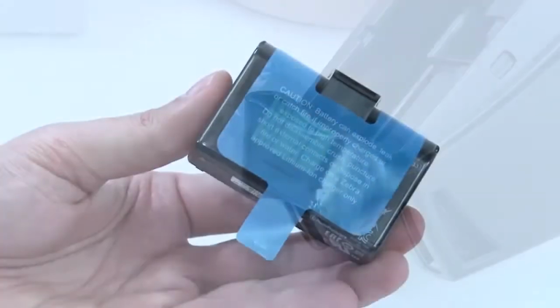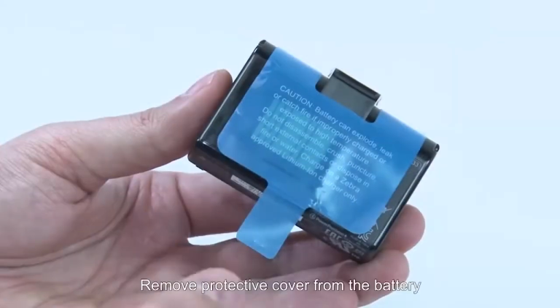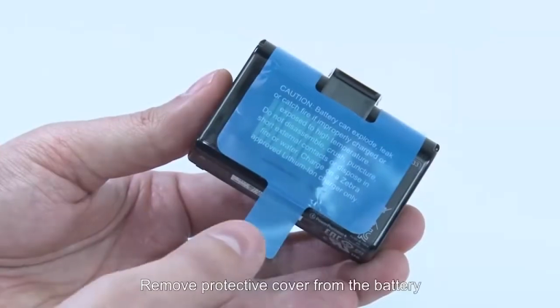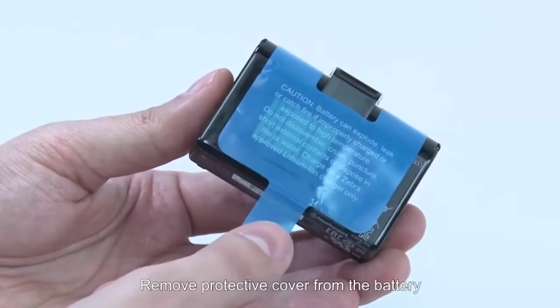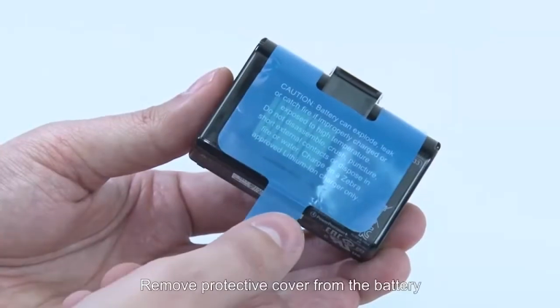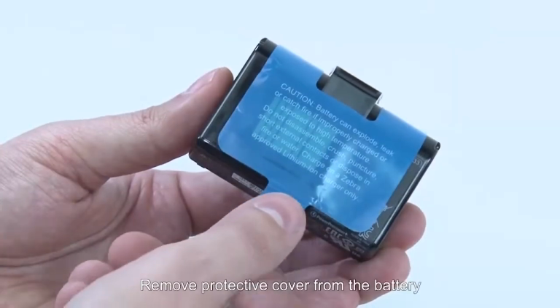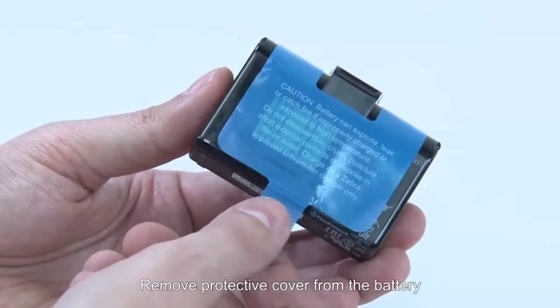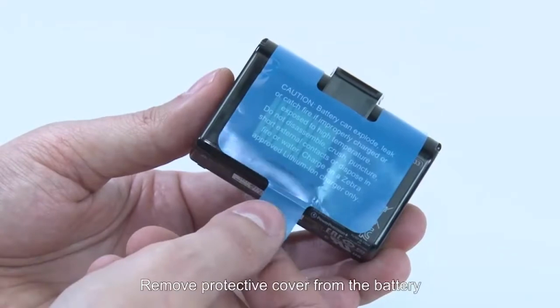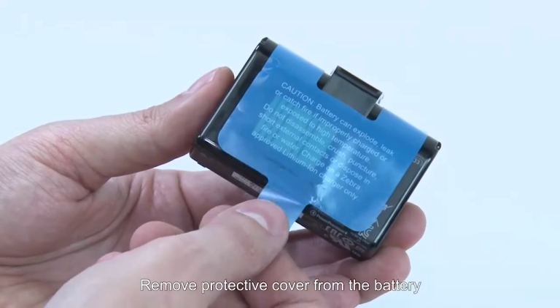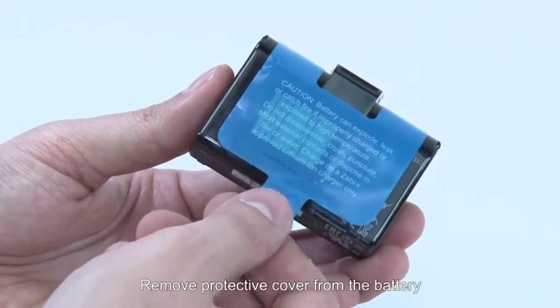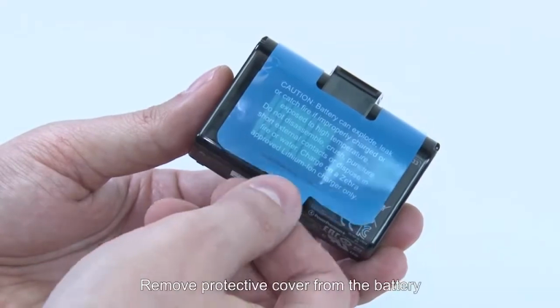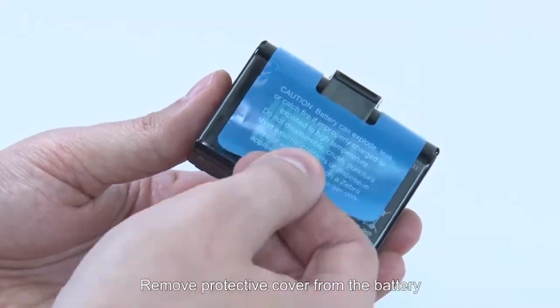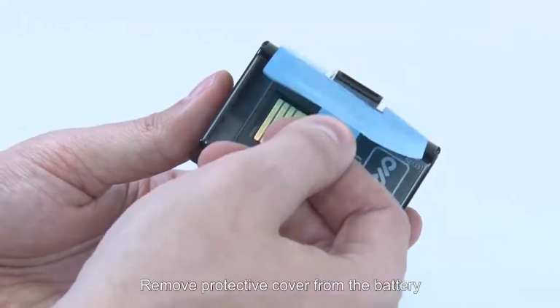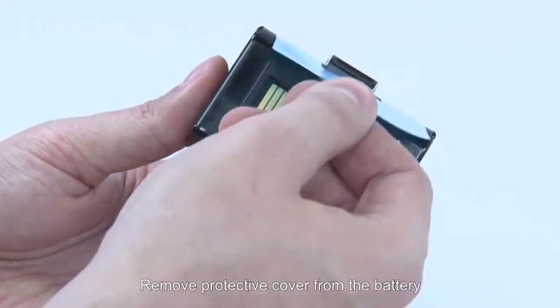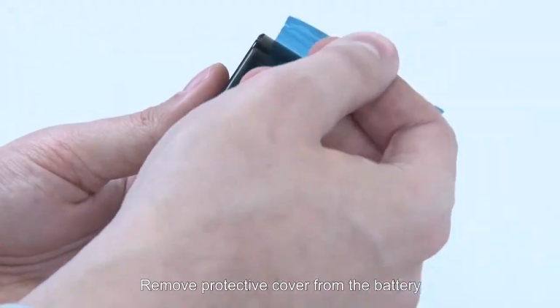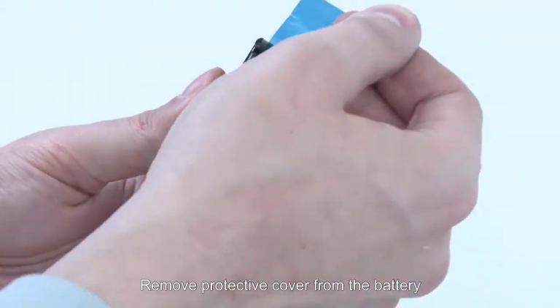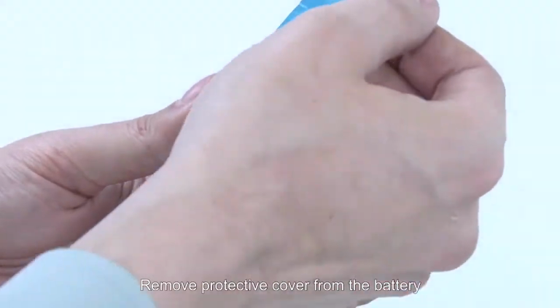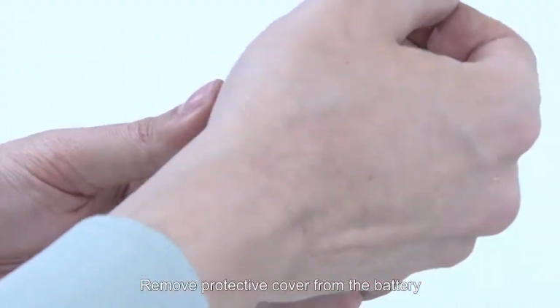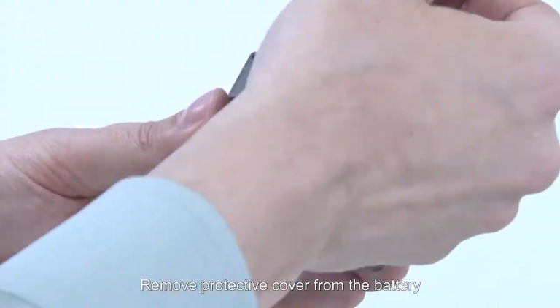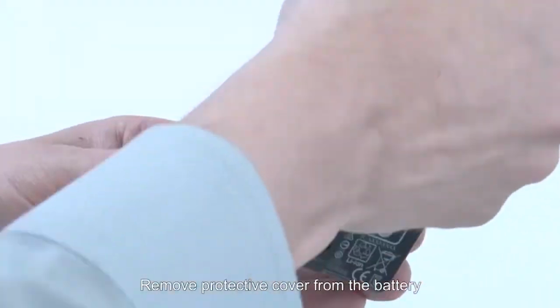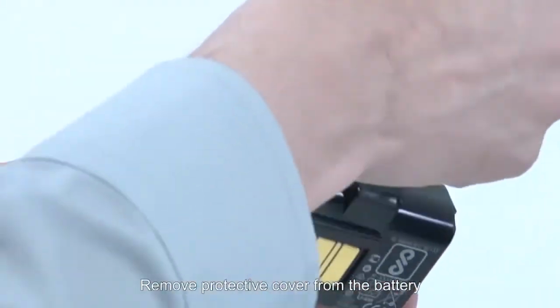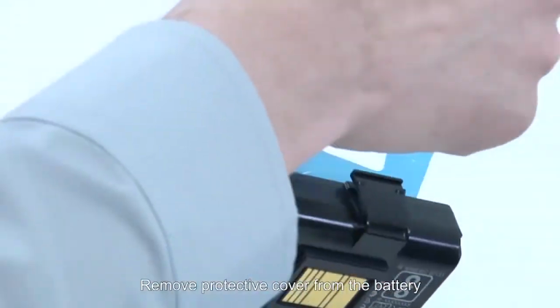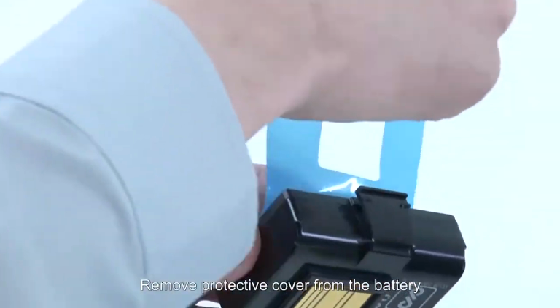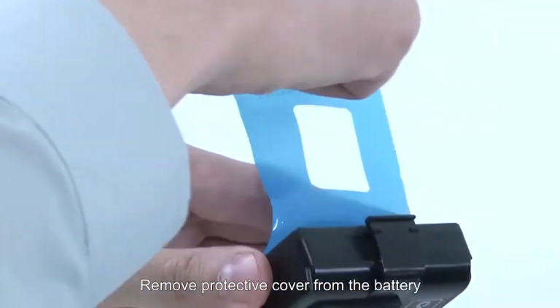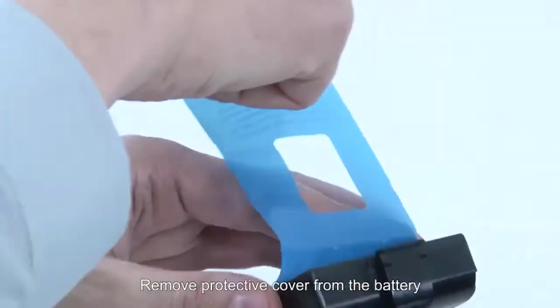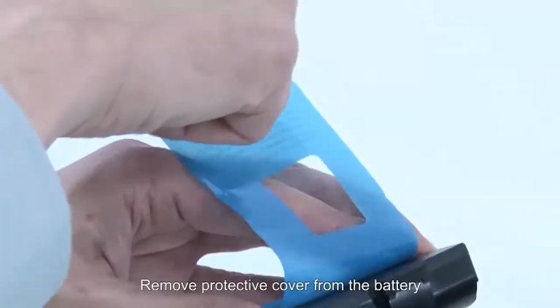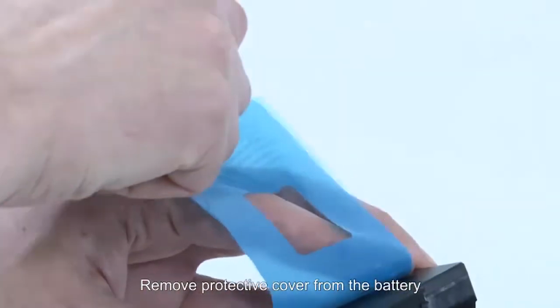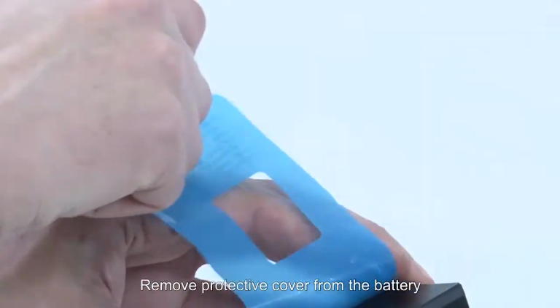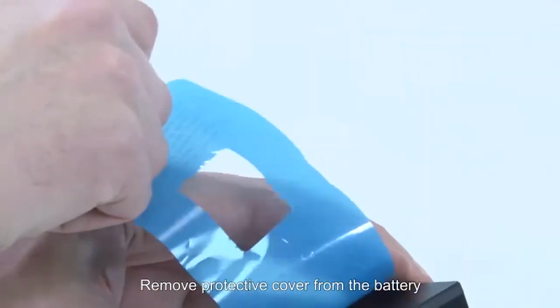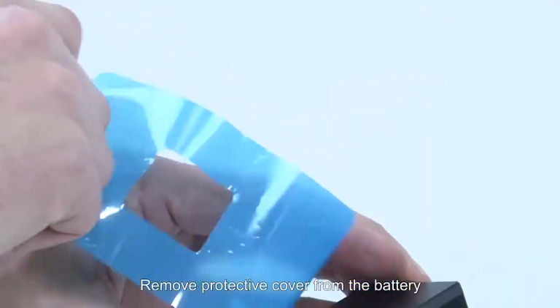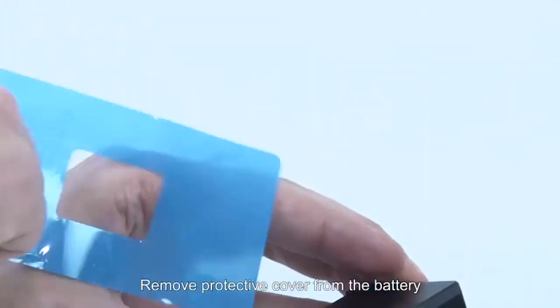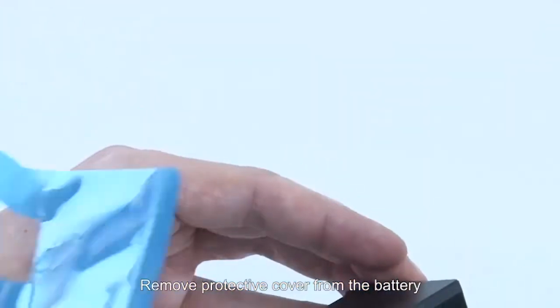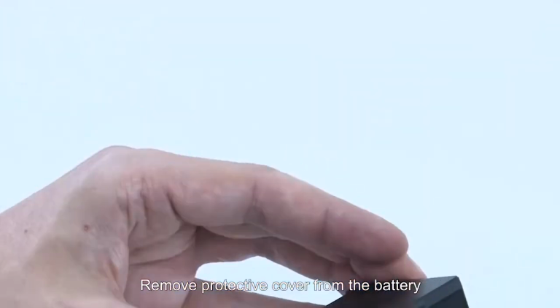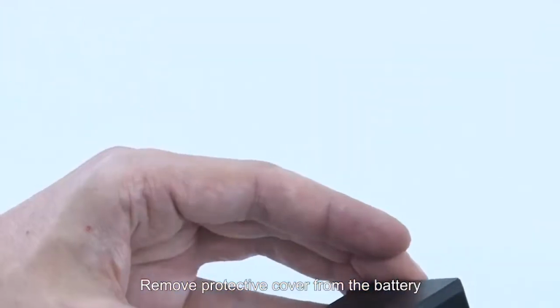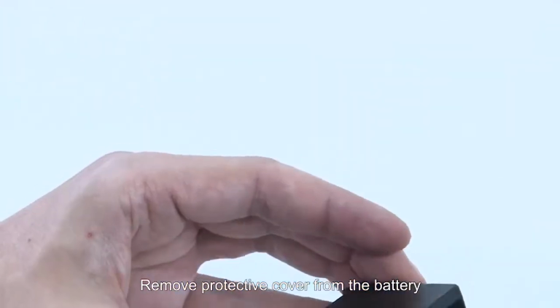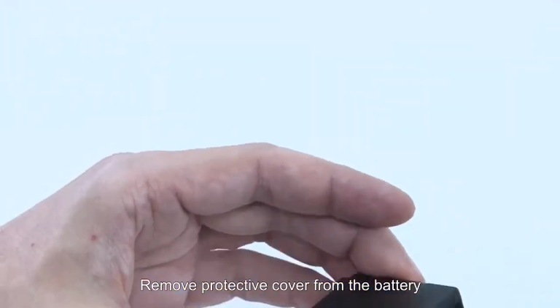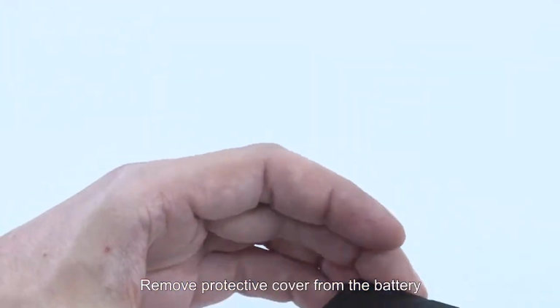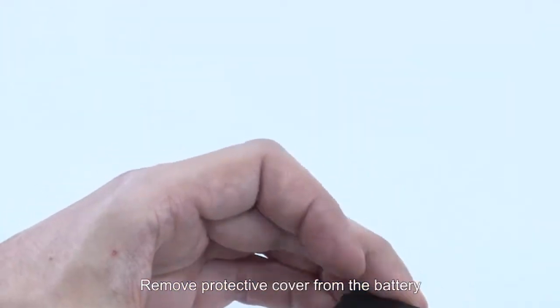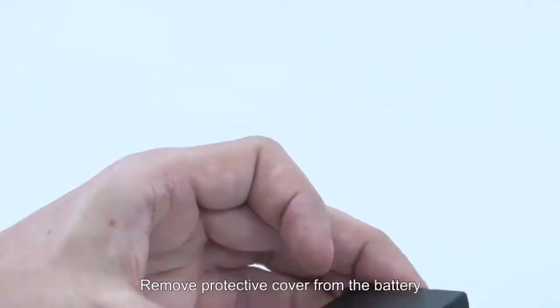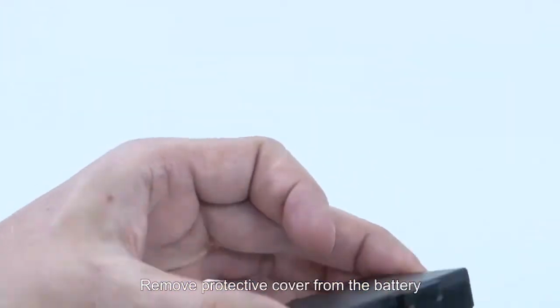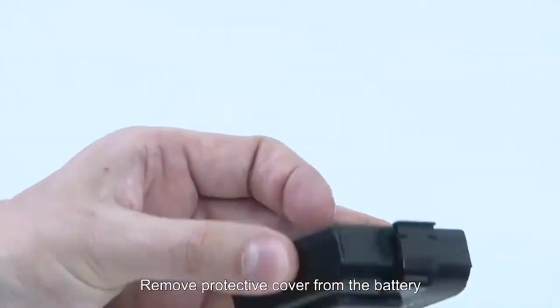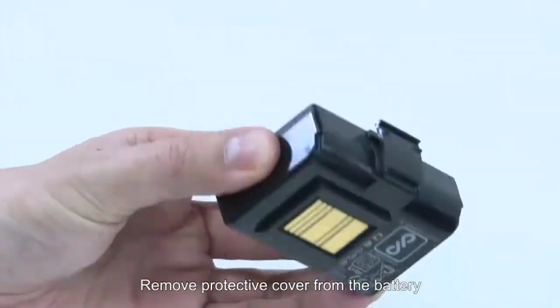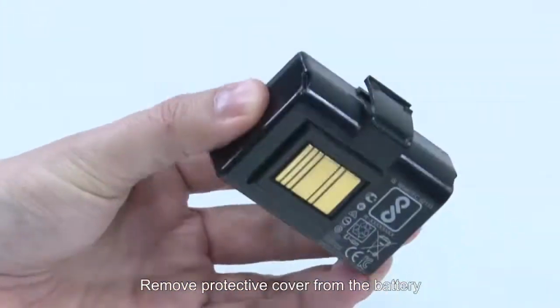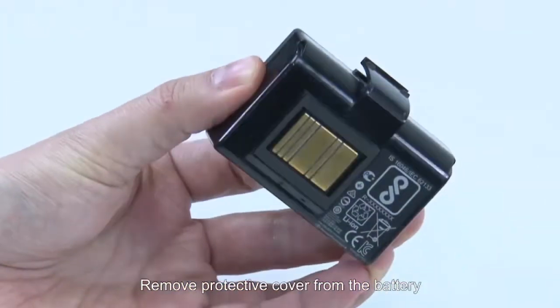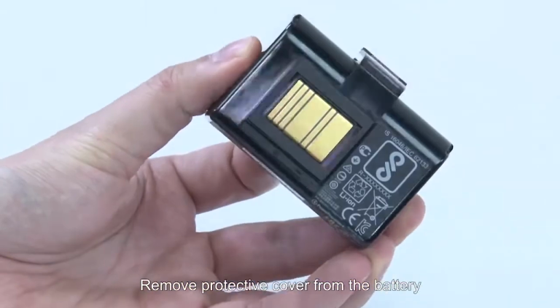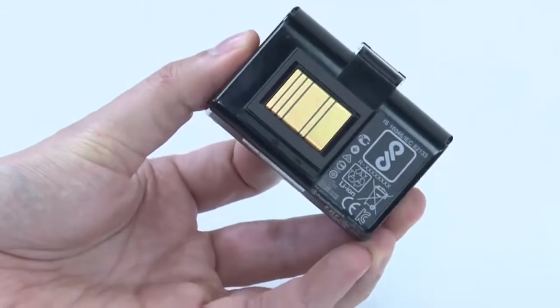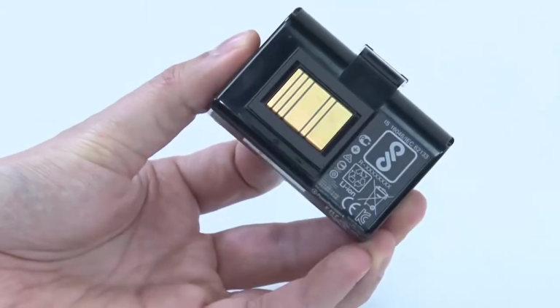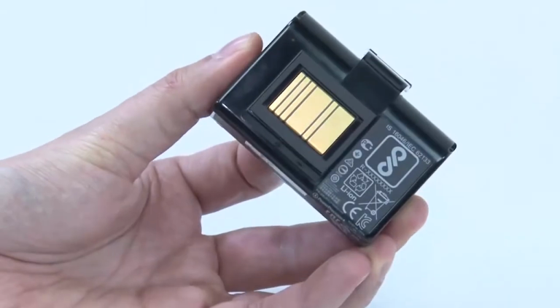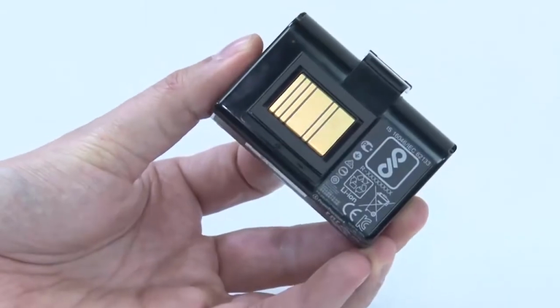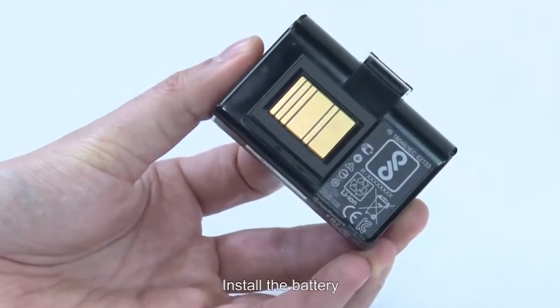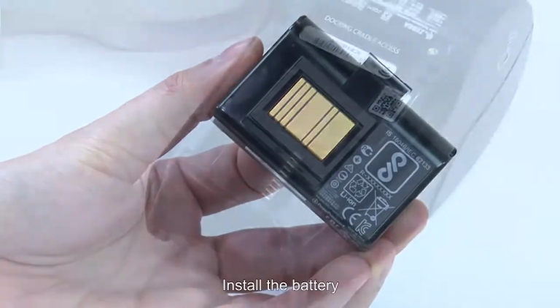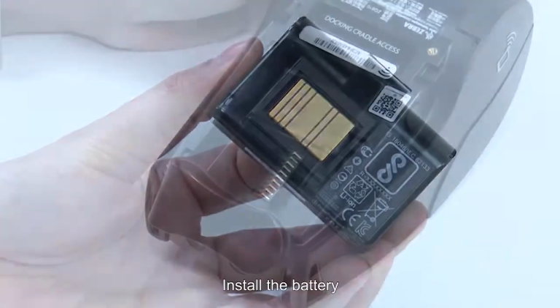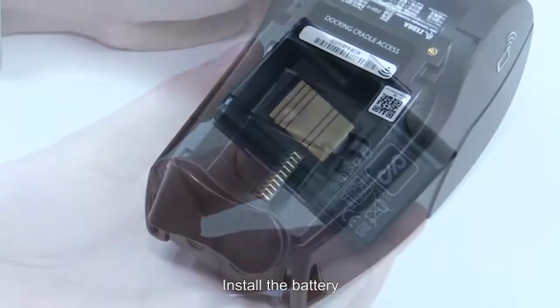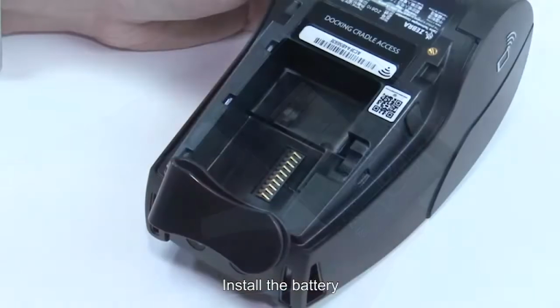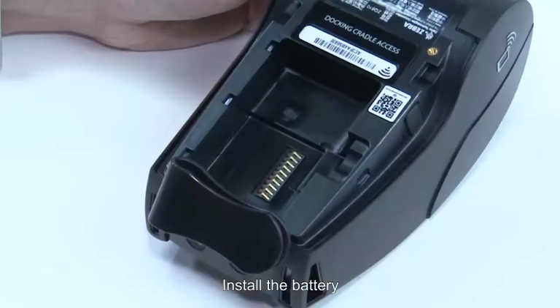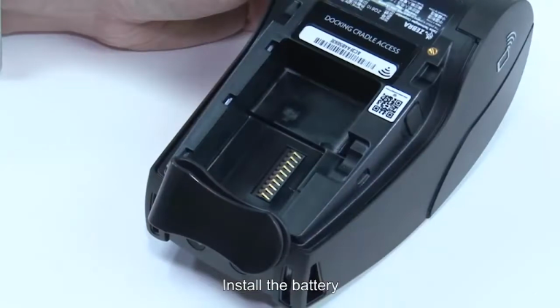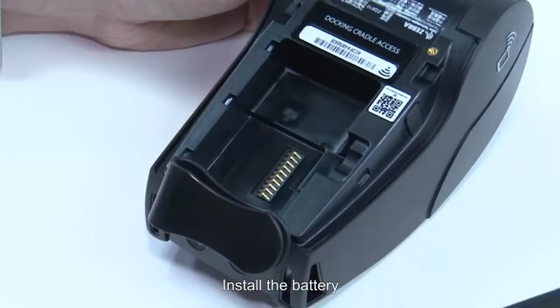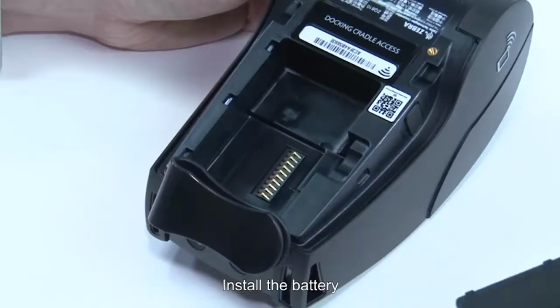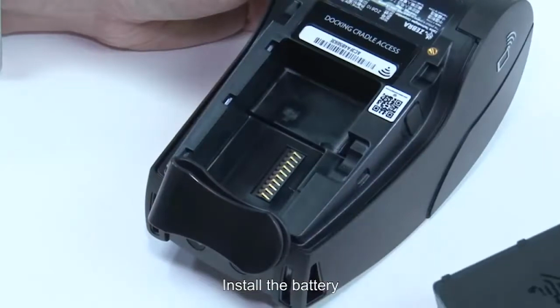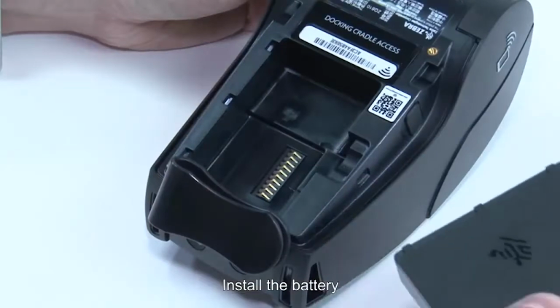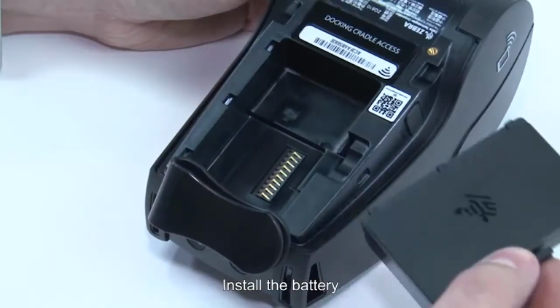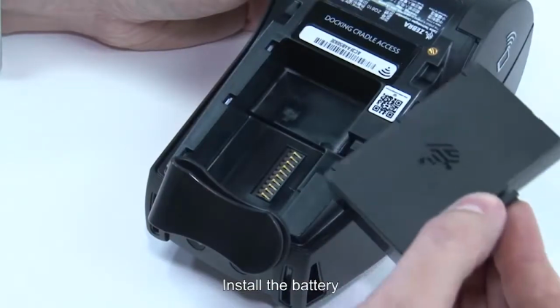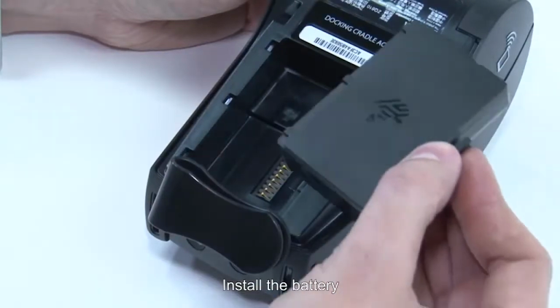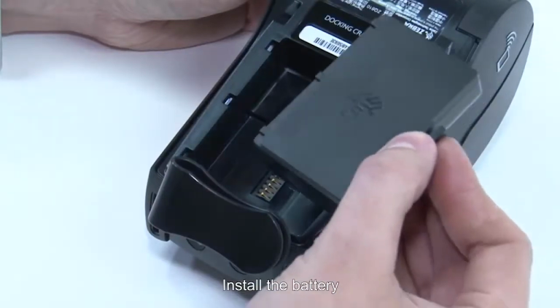Remove the protective cover from the battery. Install the battery.